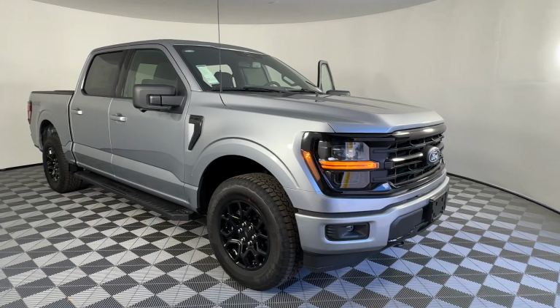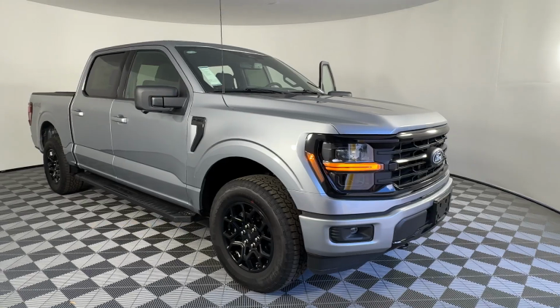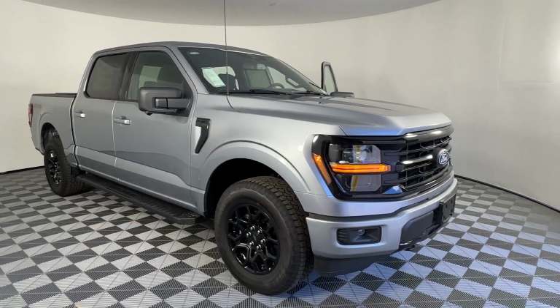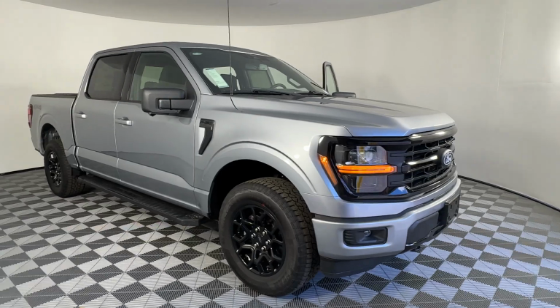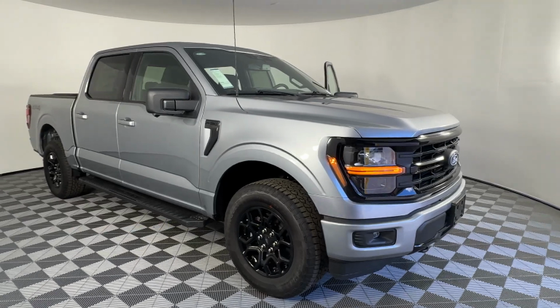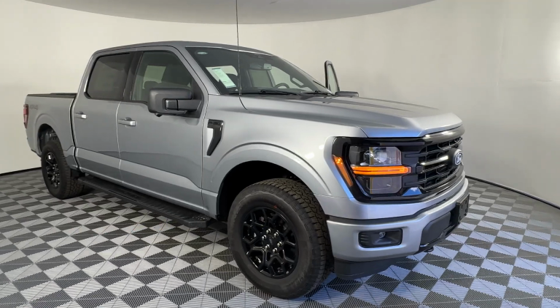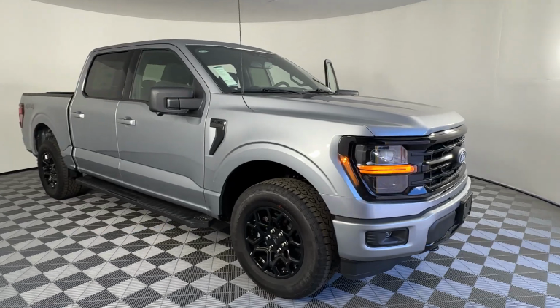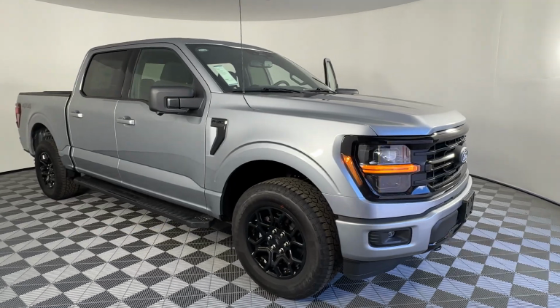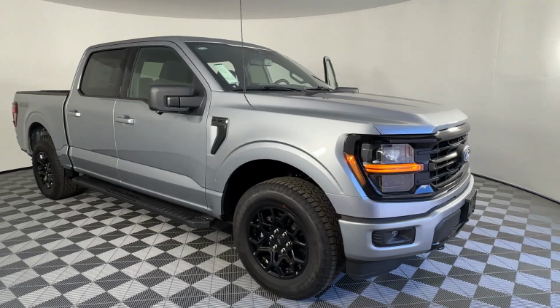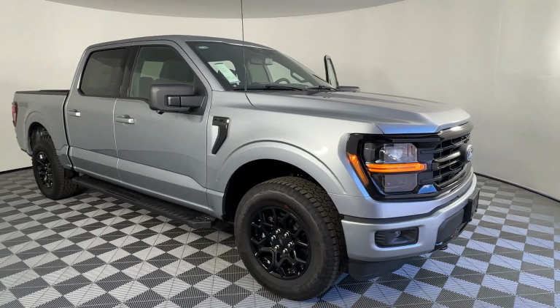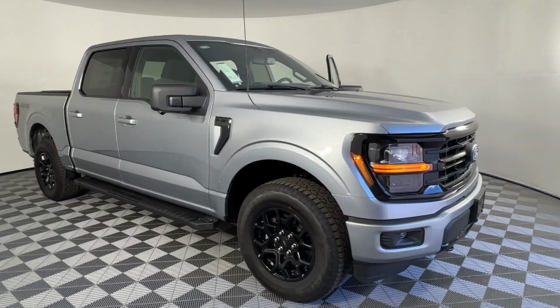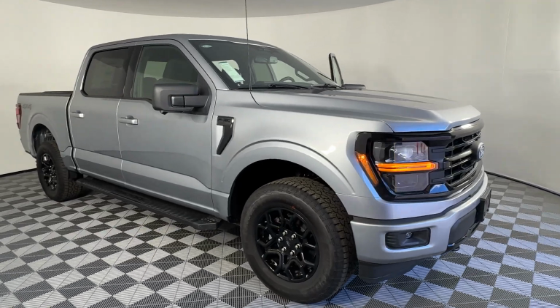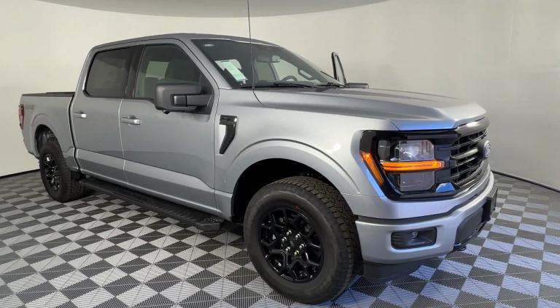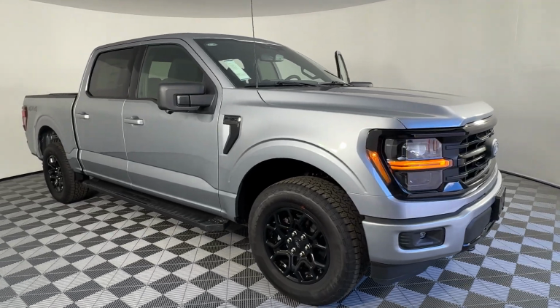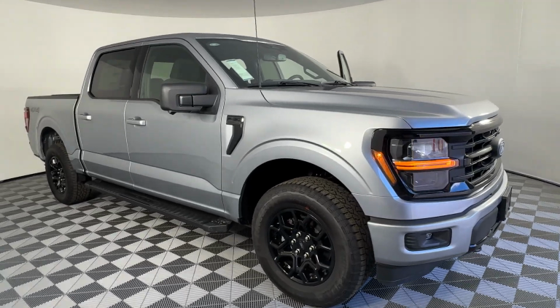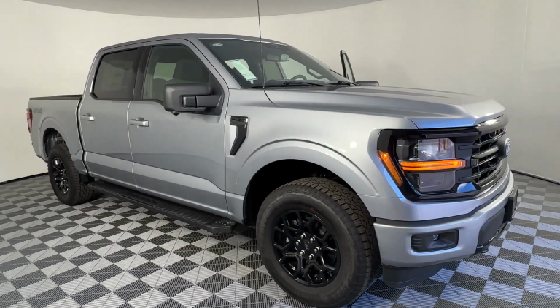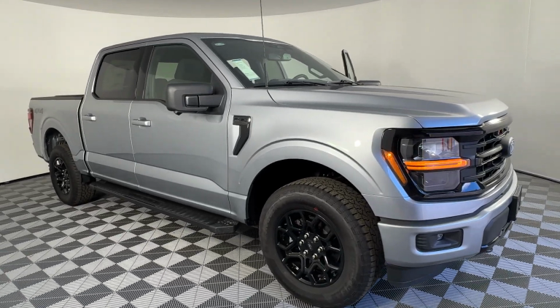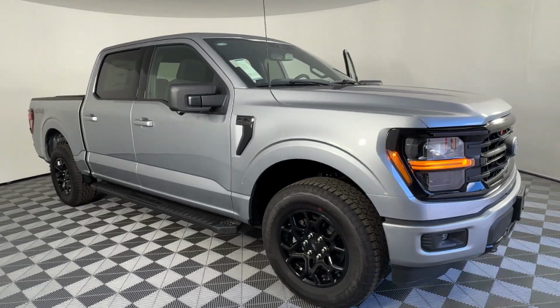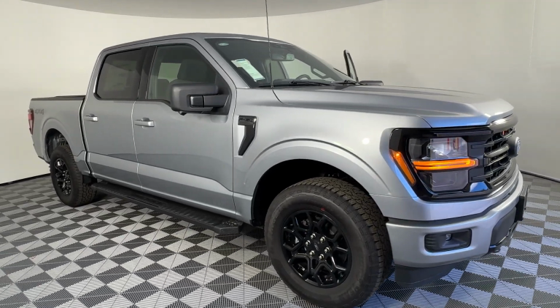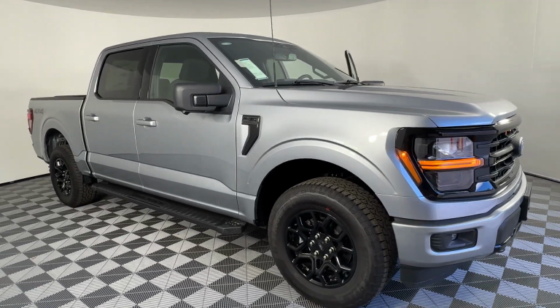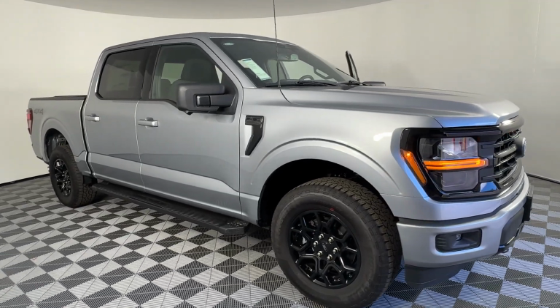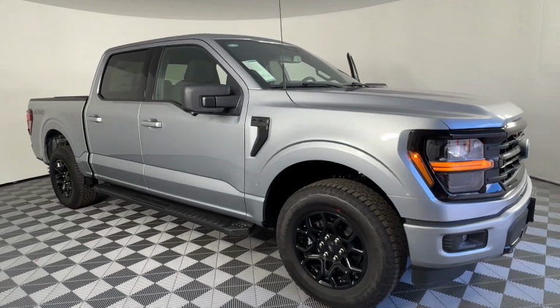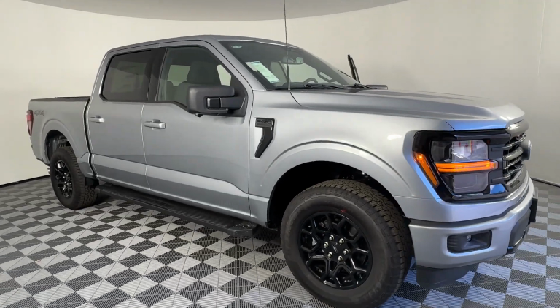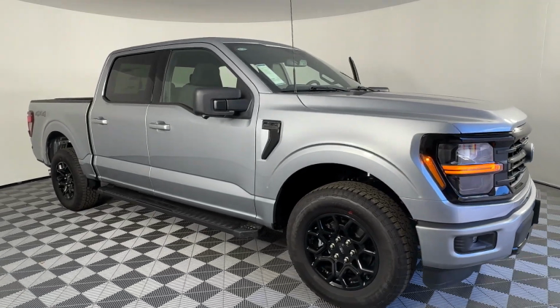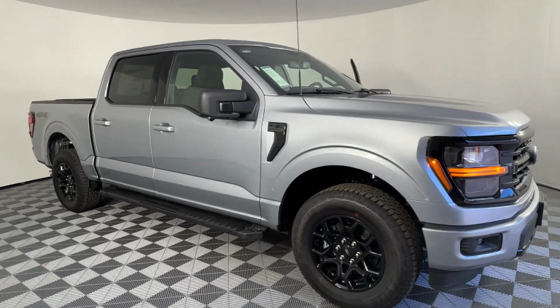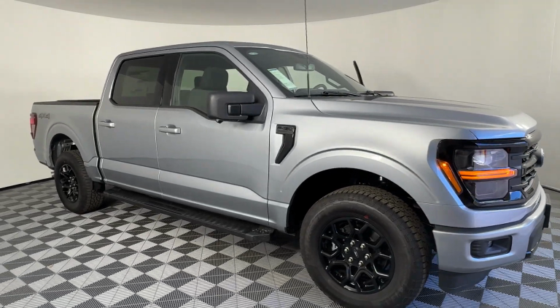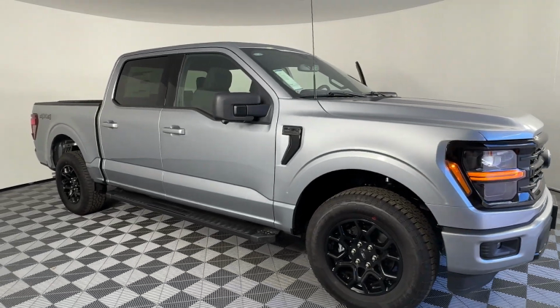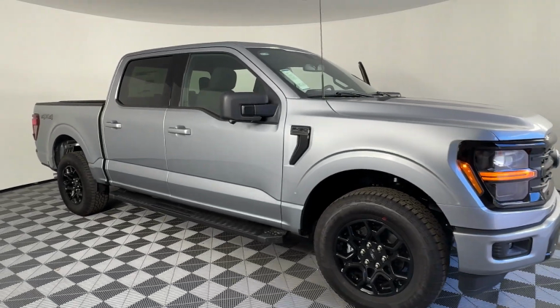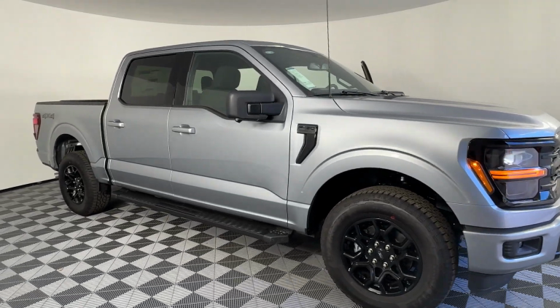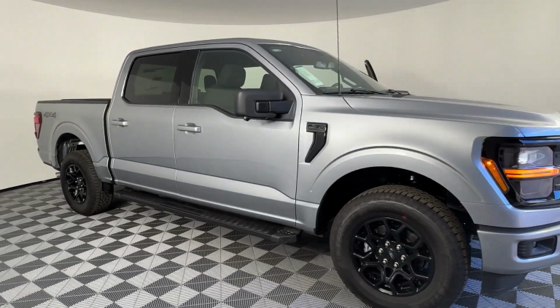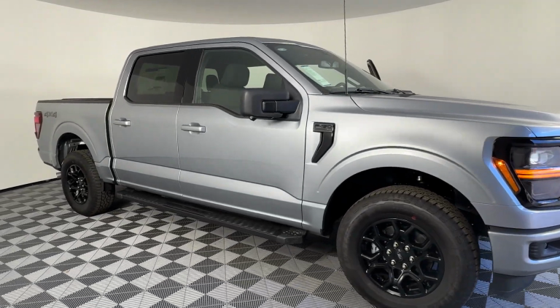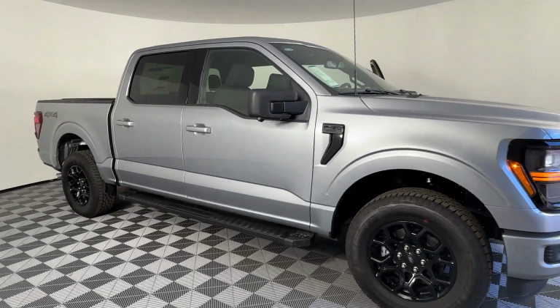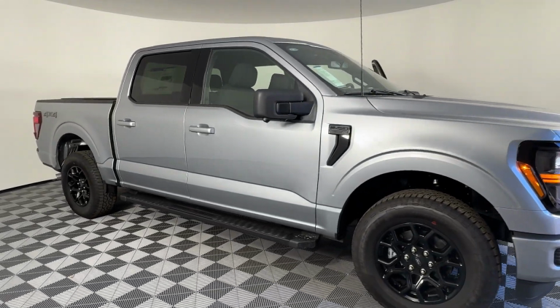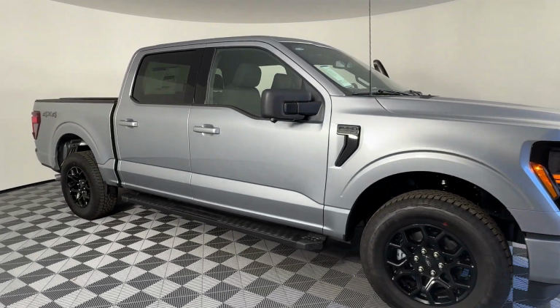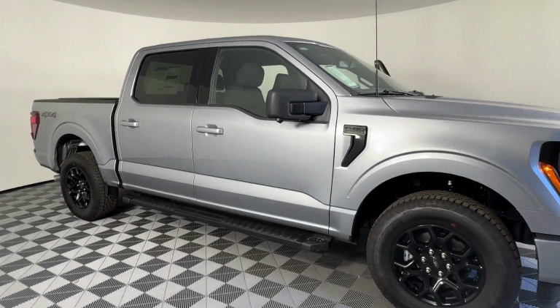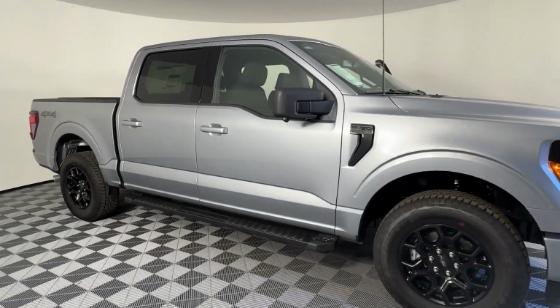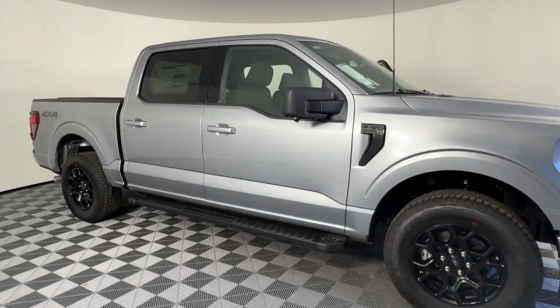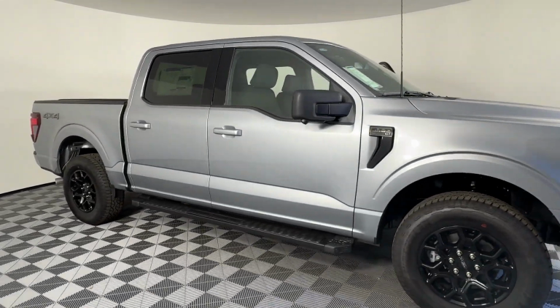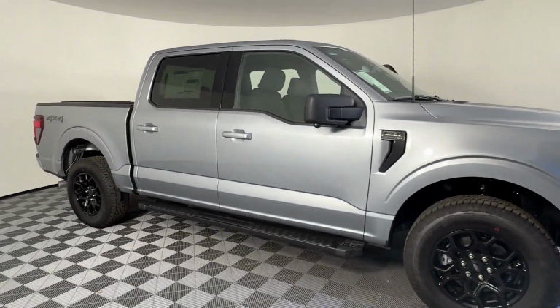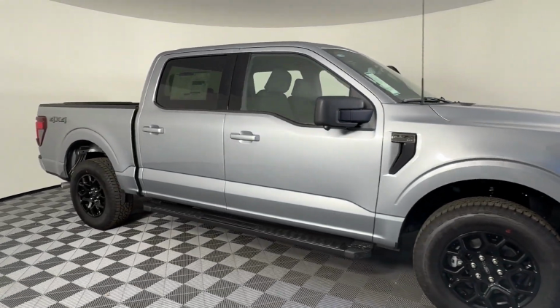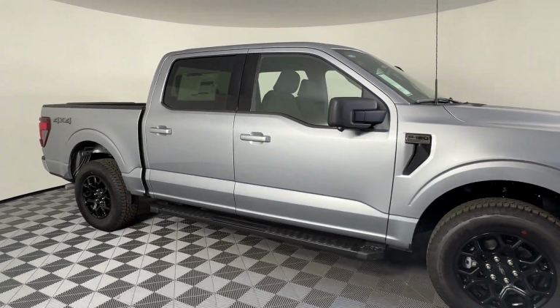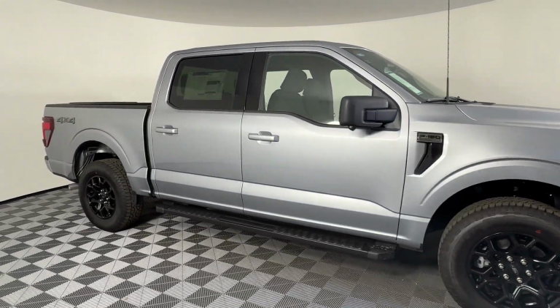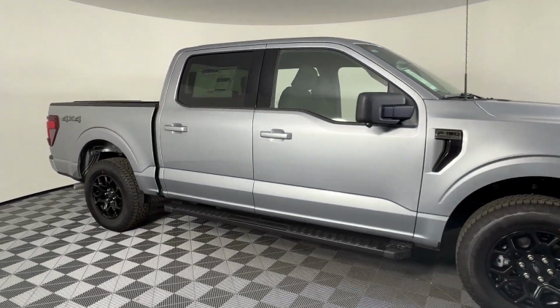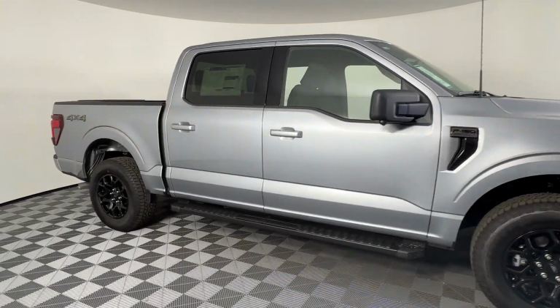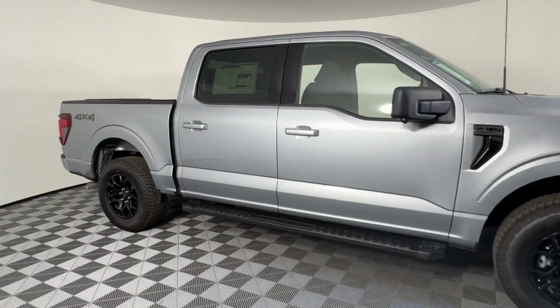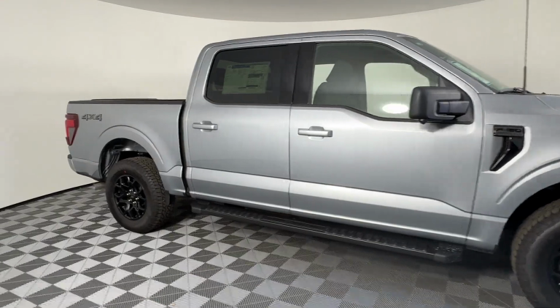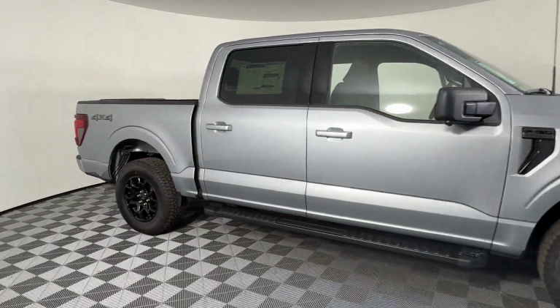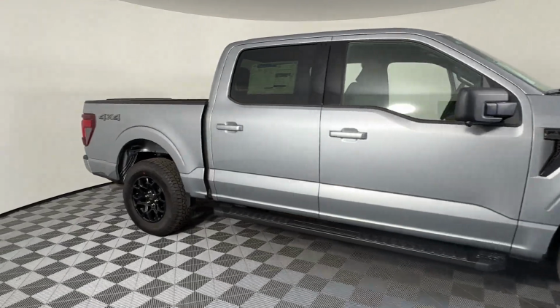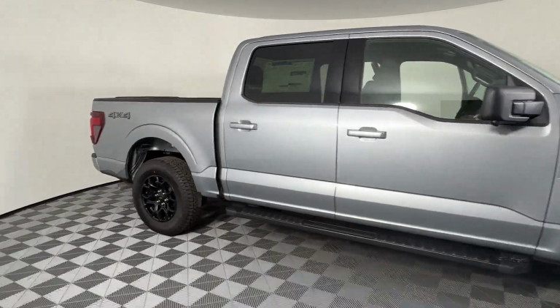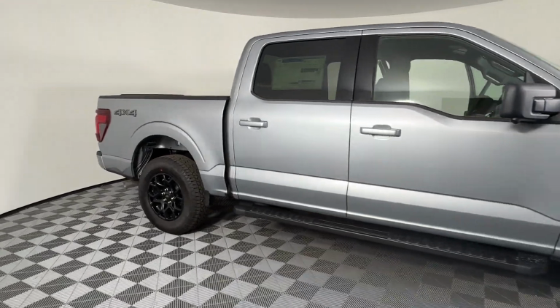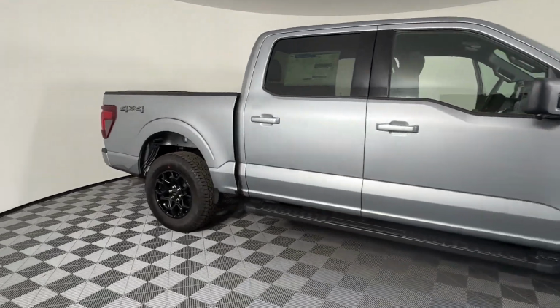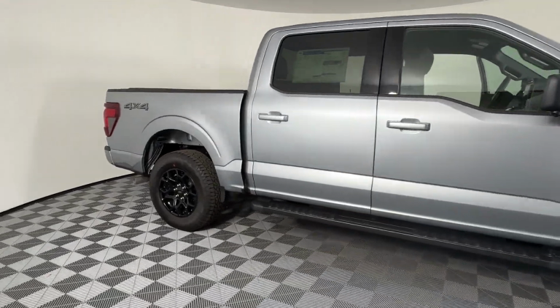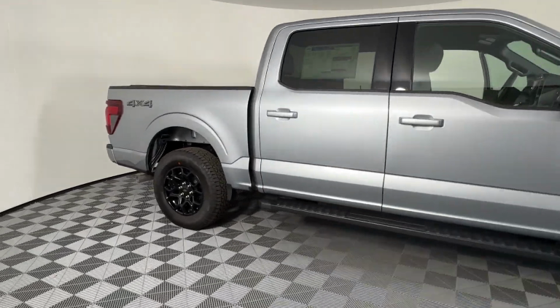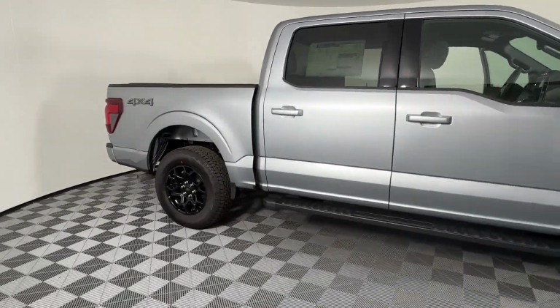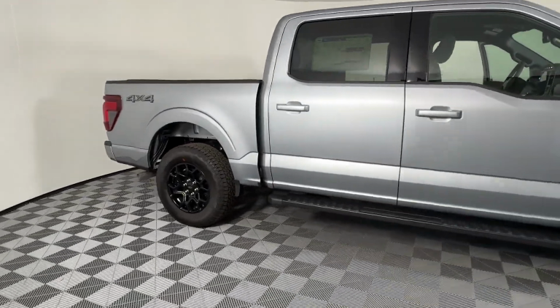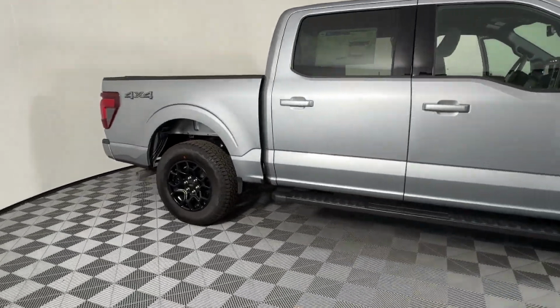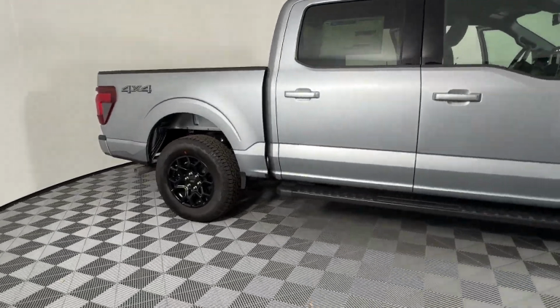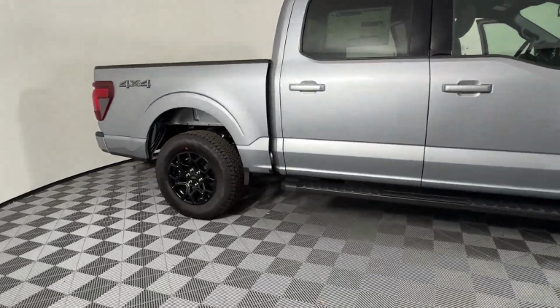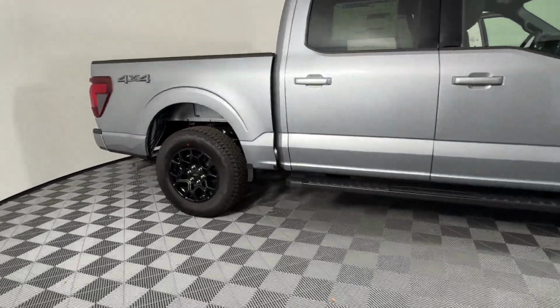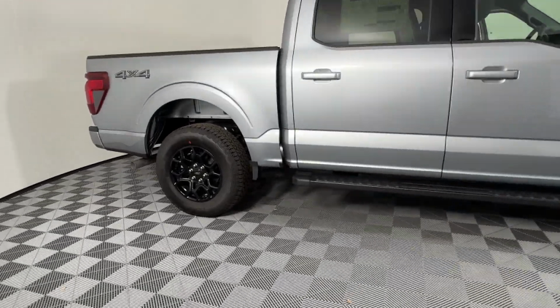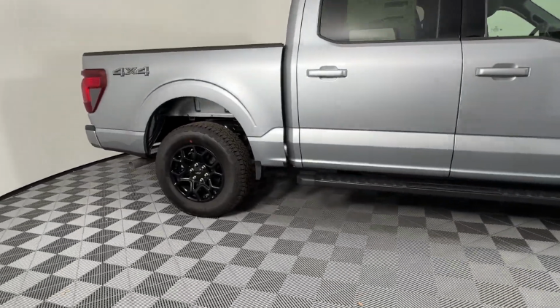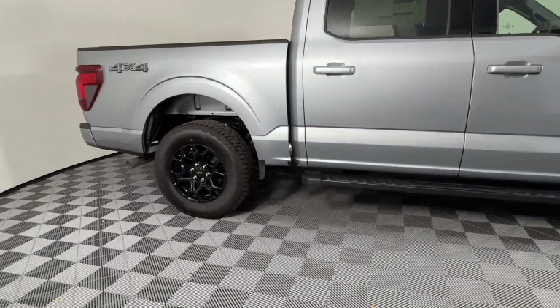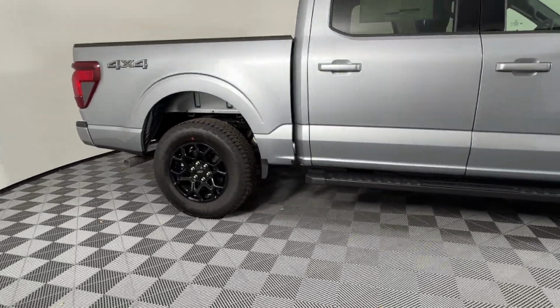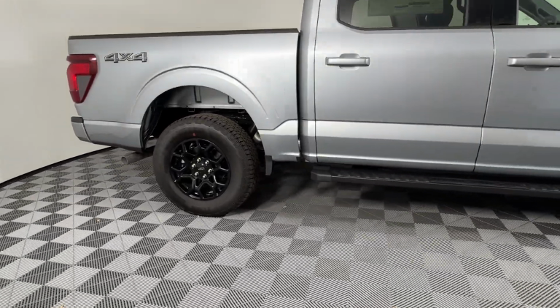2024 Ford F-150. This pickup truck offers two full rows of seating for premium comfort.